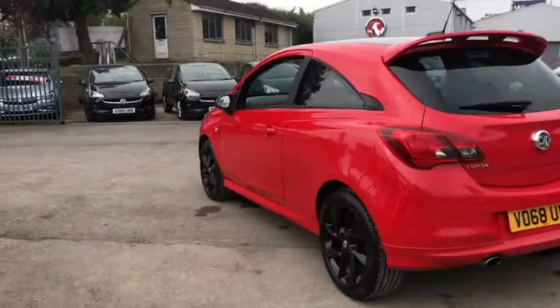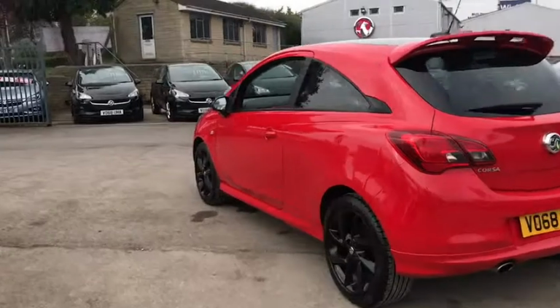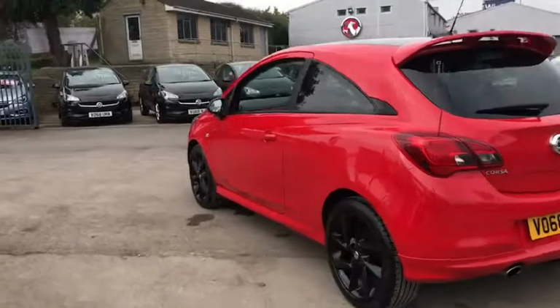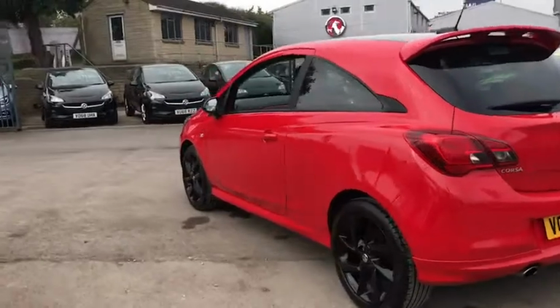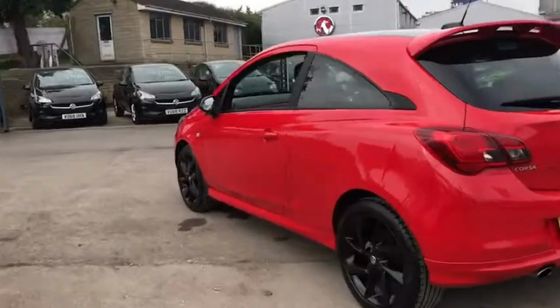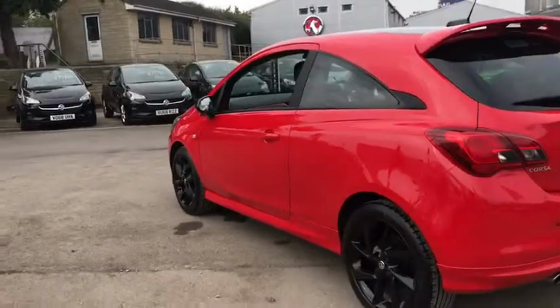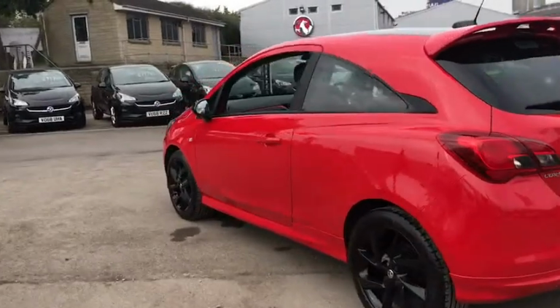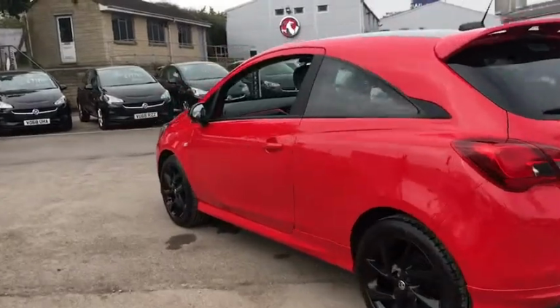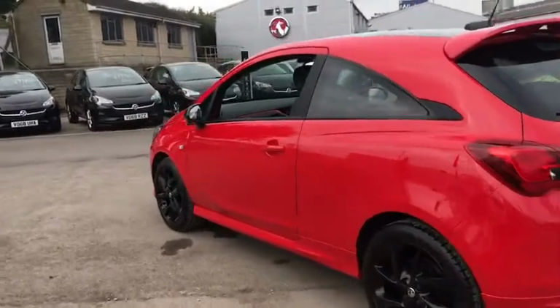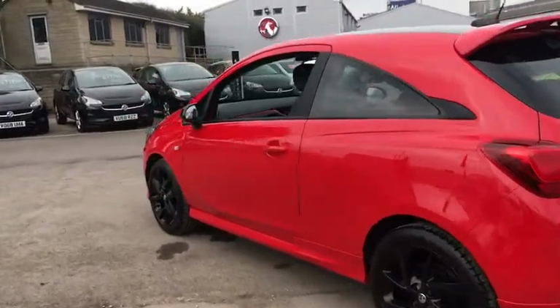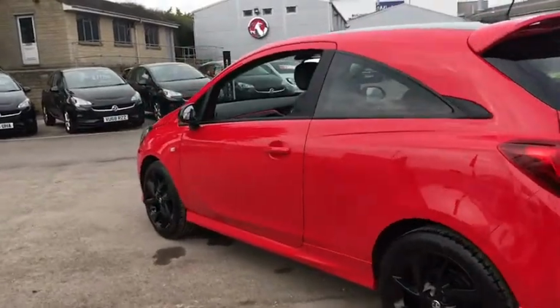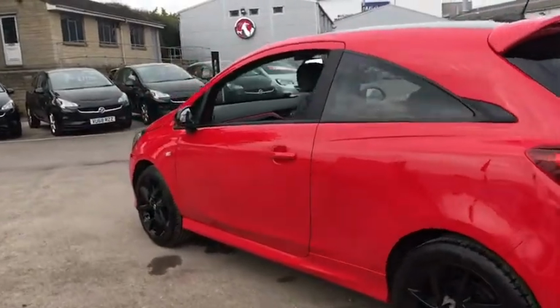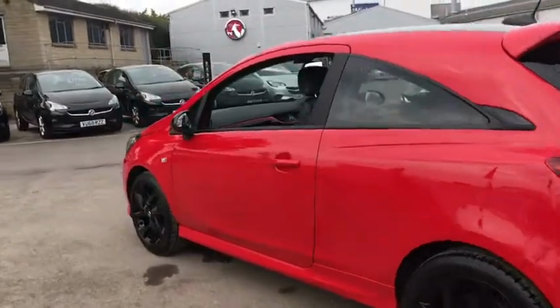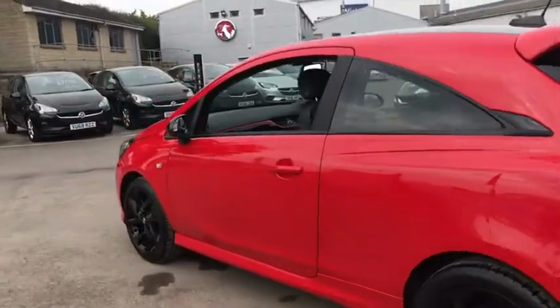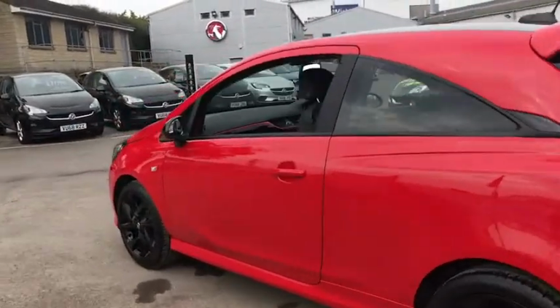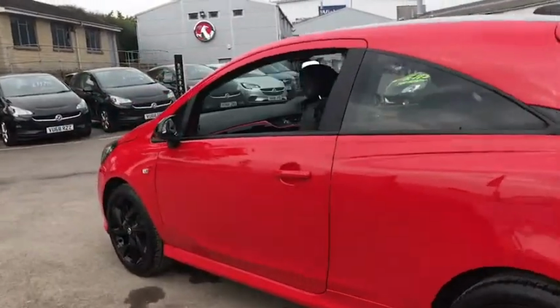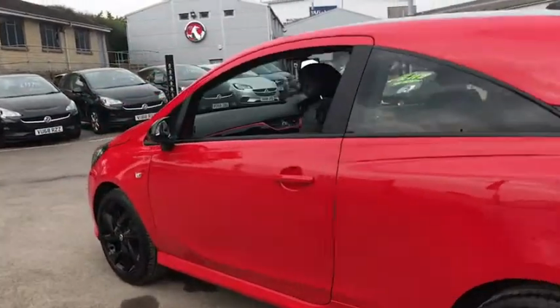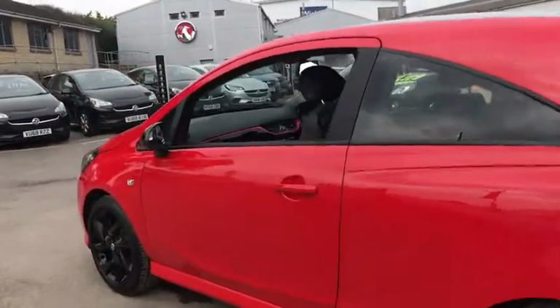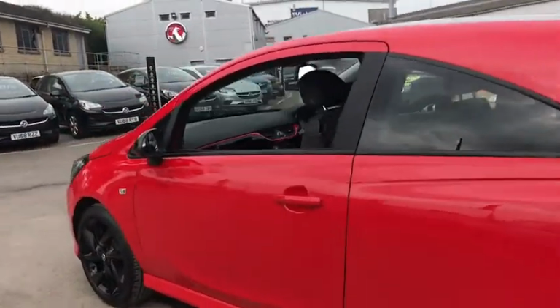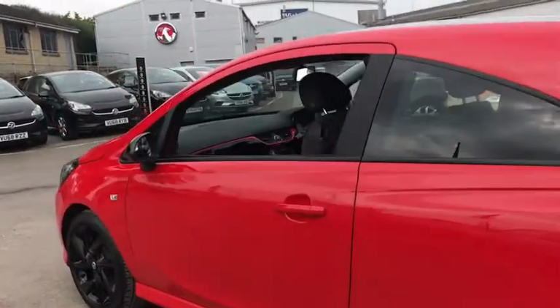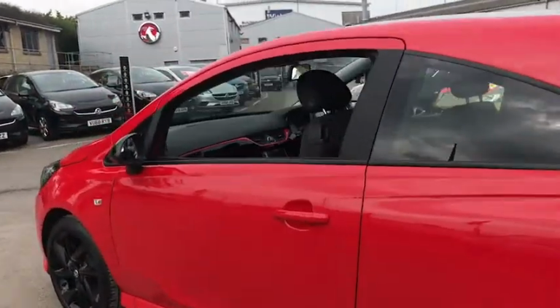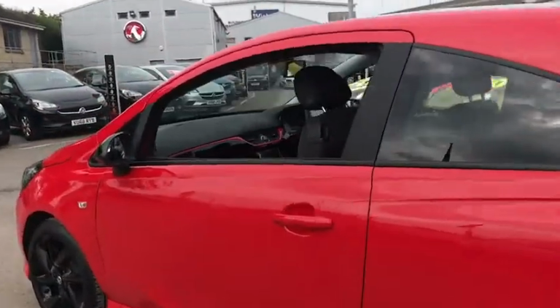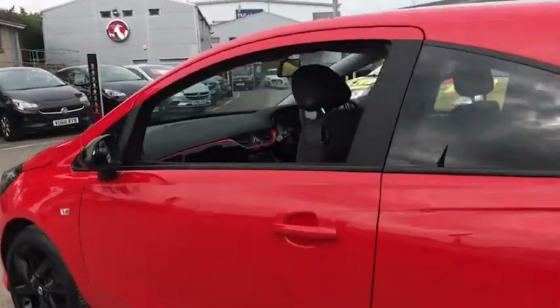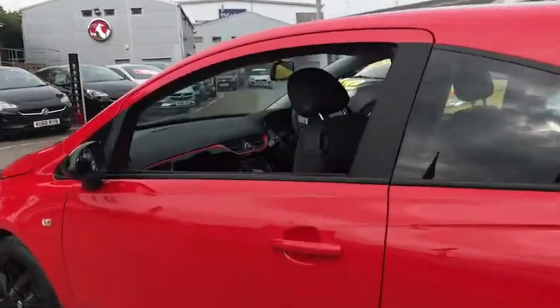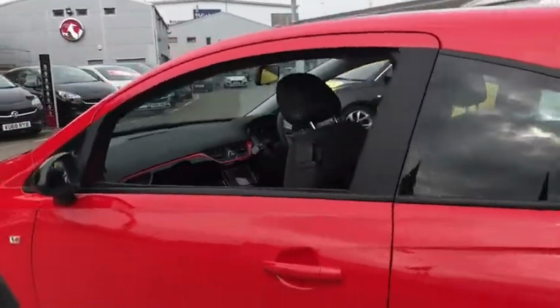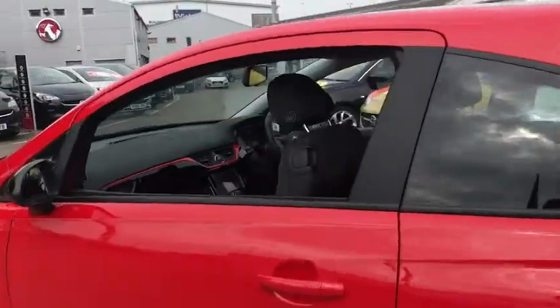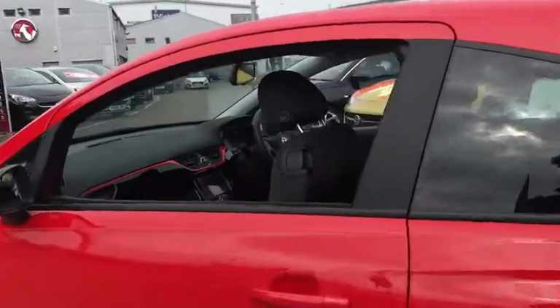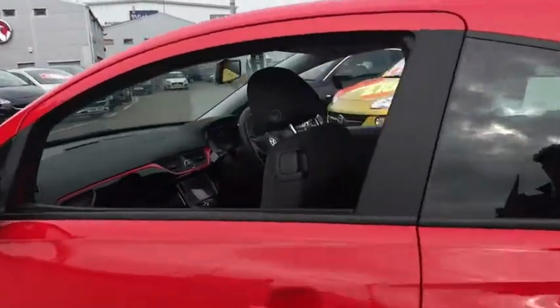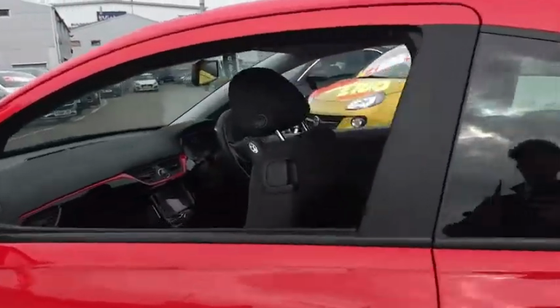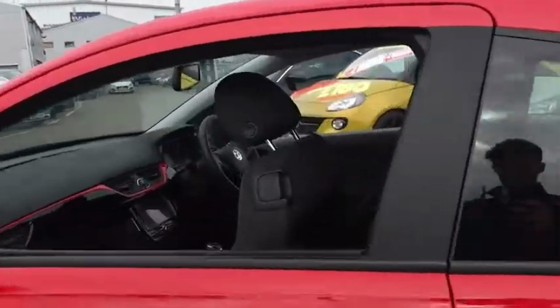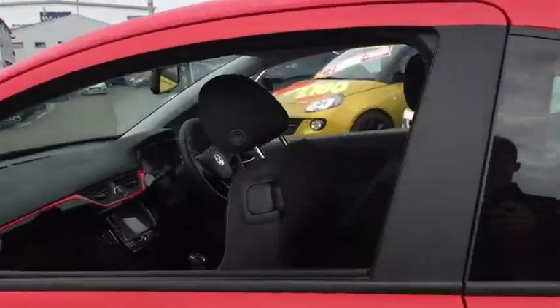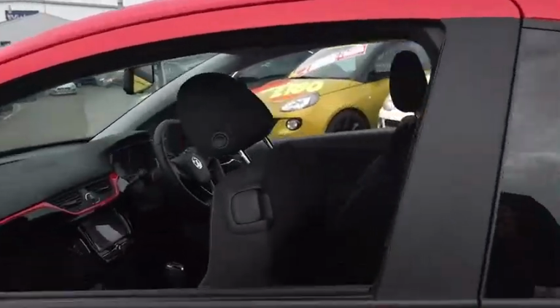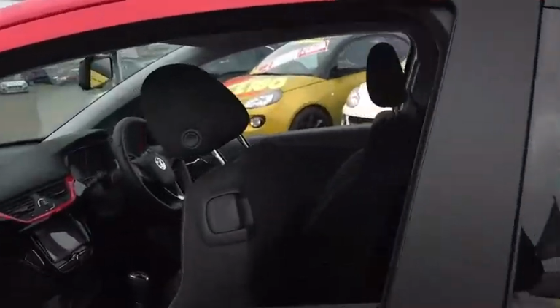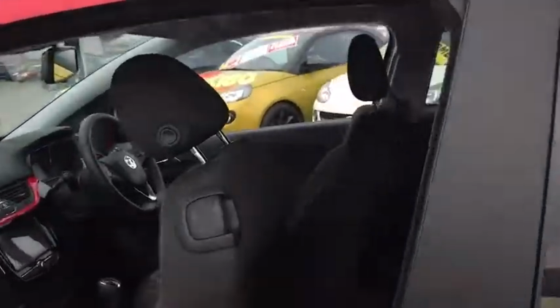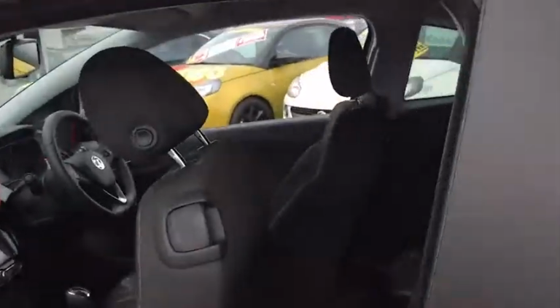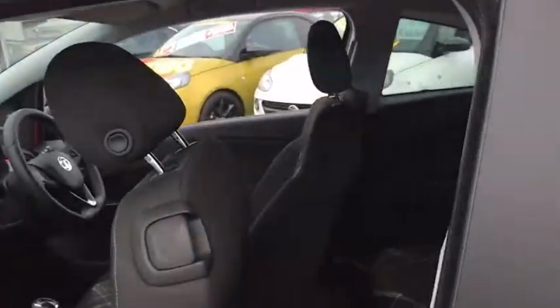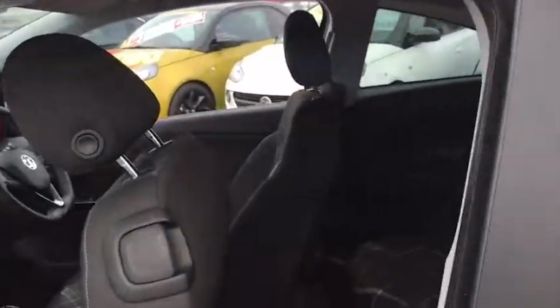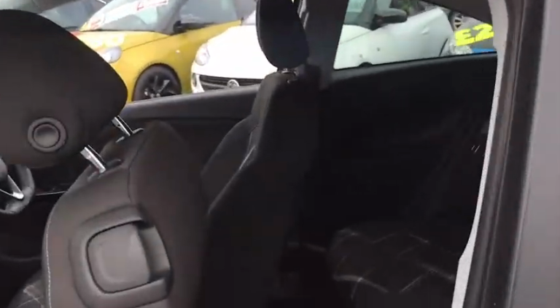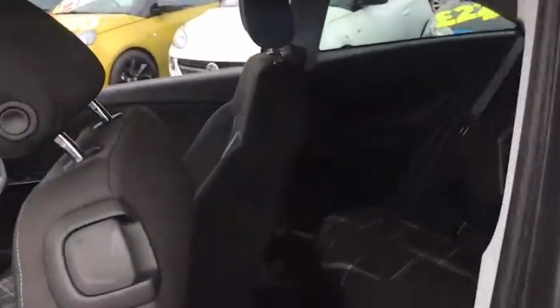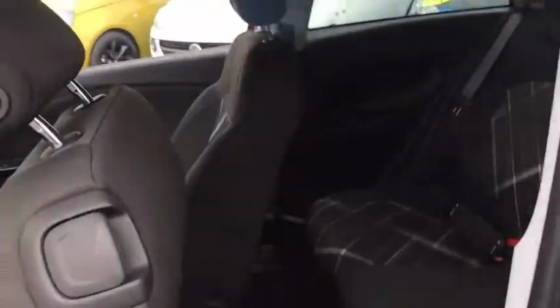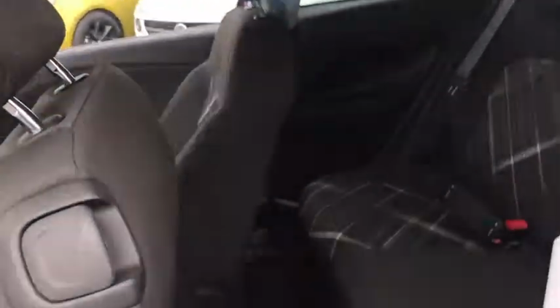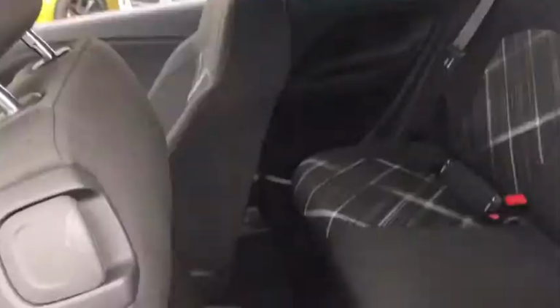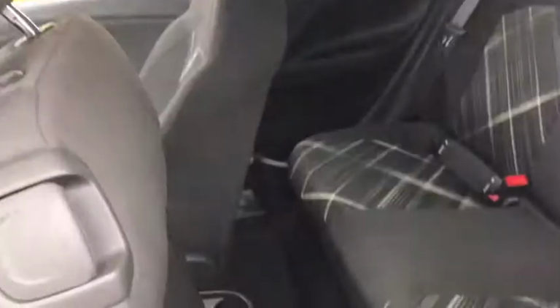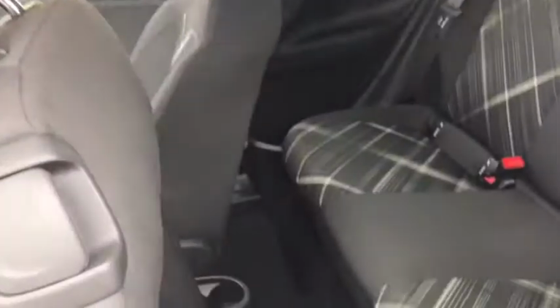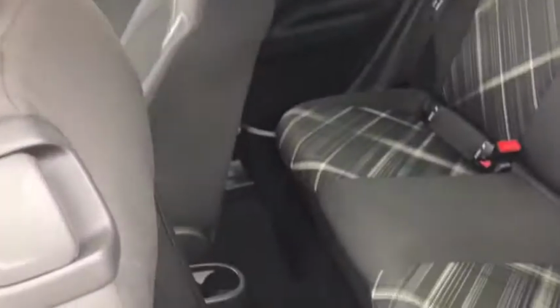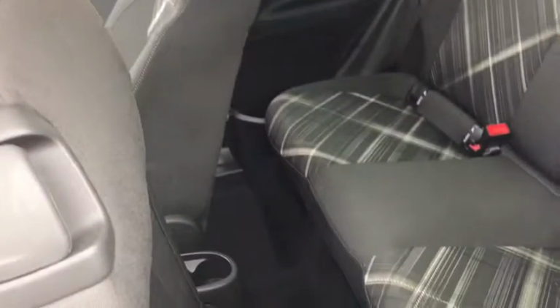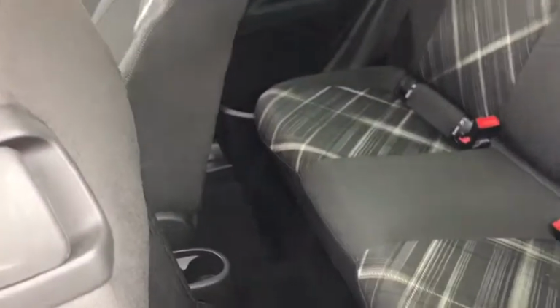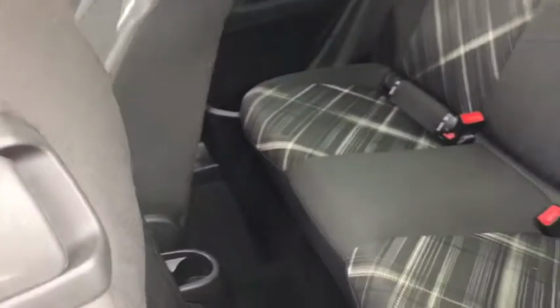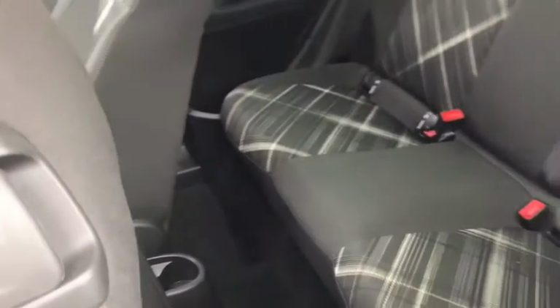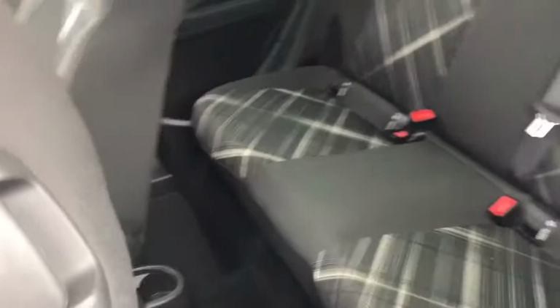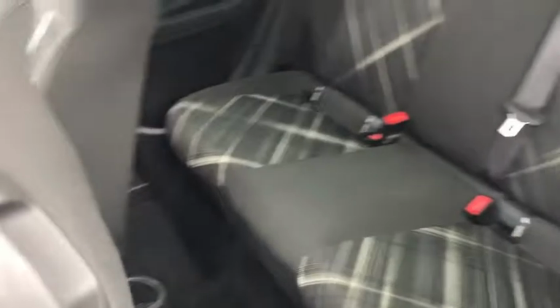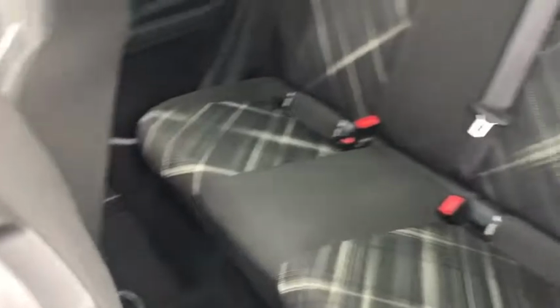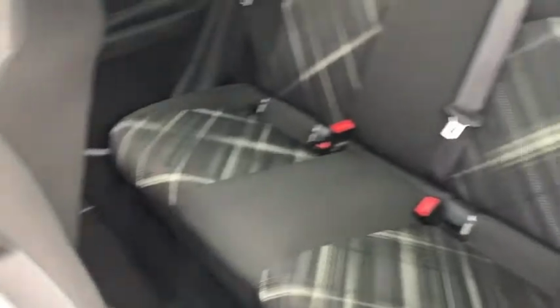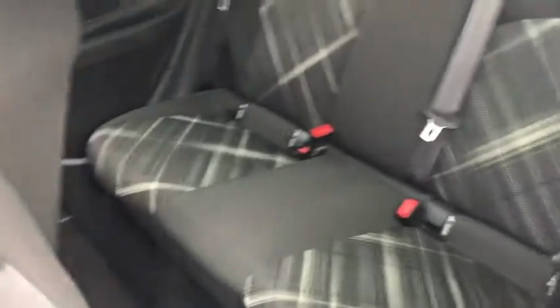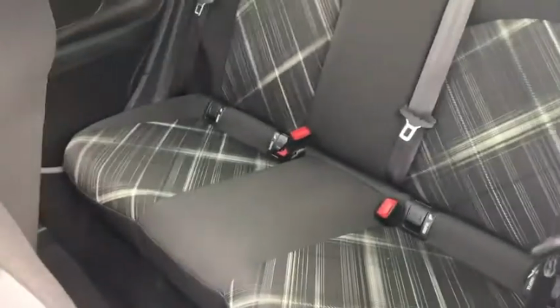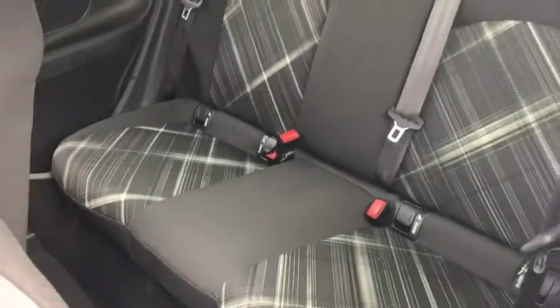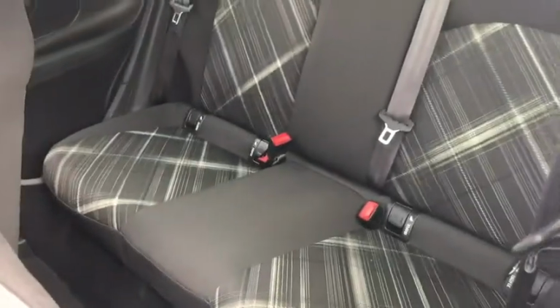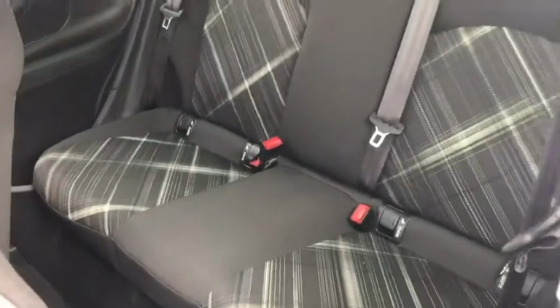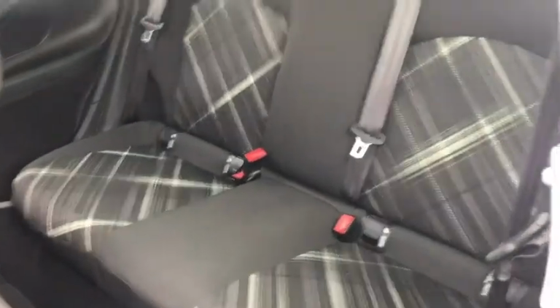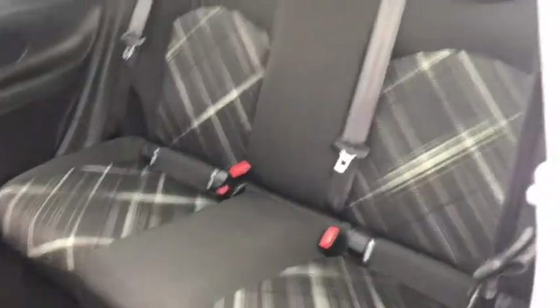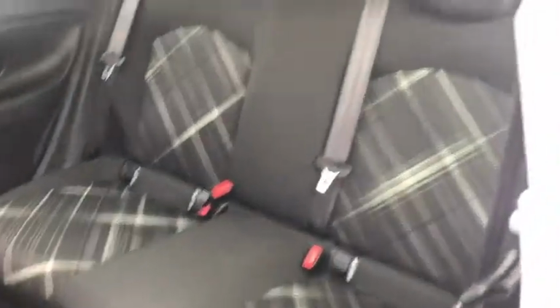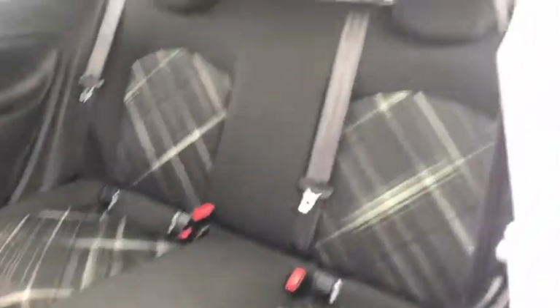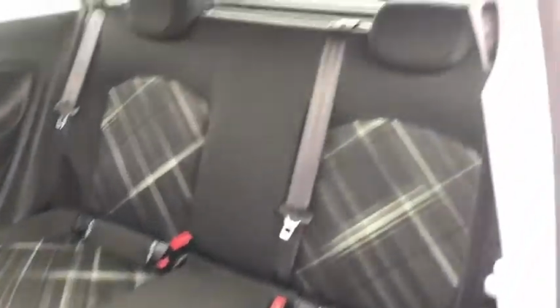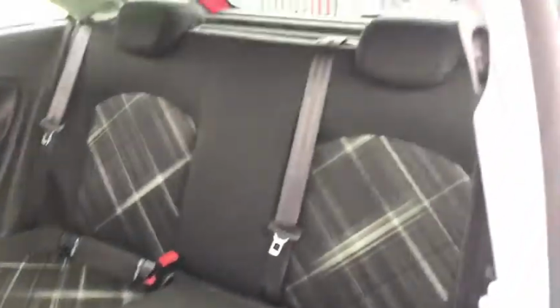Moving round into the back, we have 3 seats, plenty of legroom, and also isofix connections.